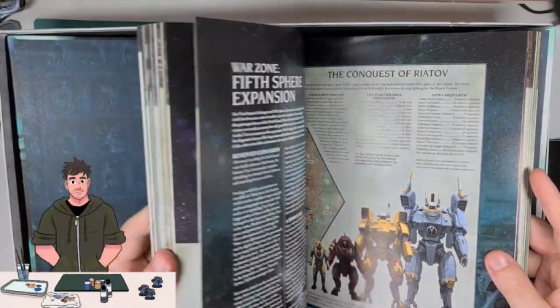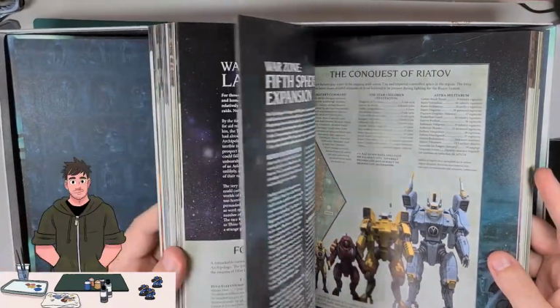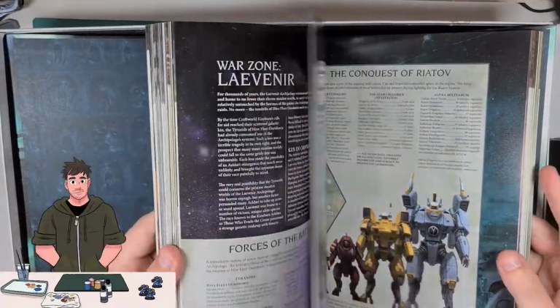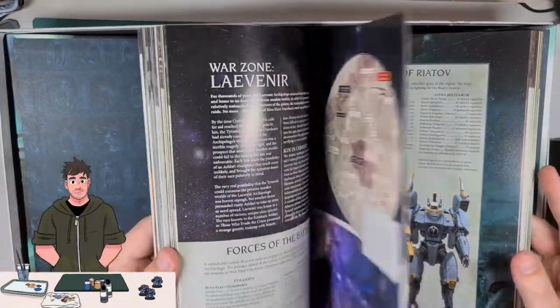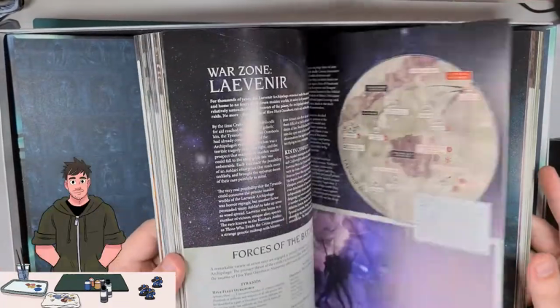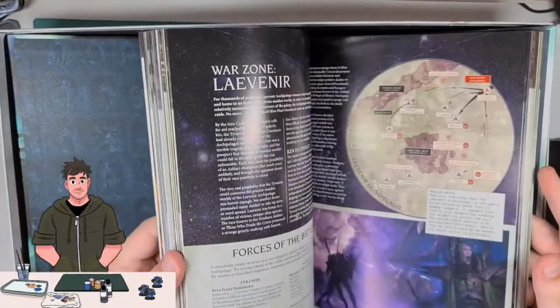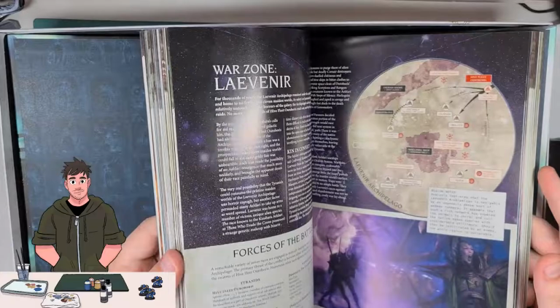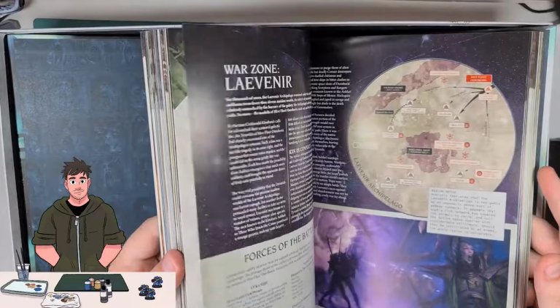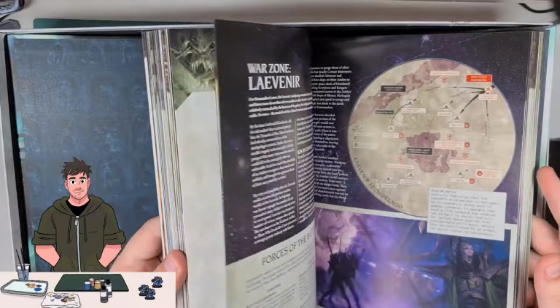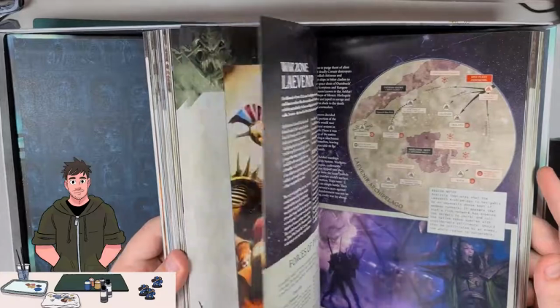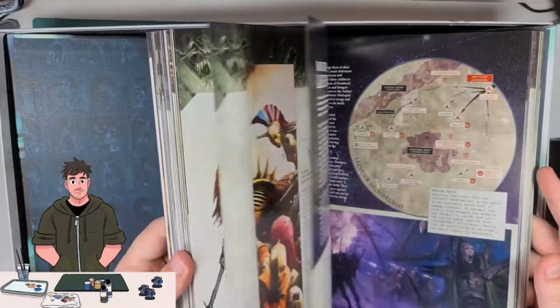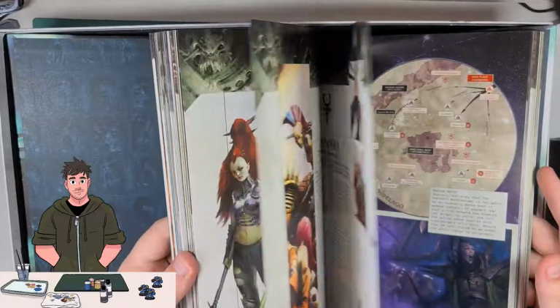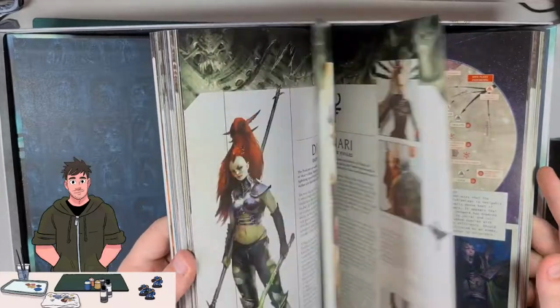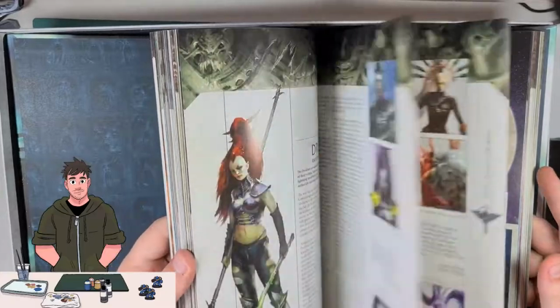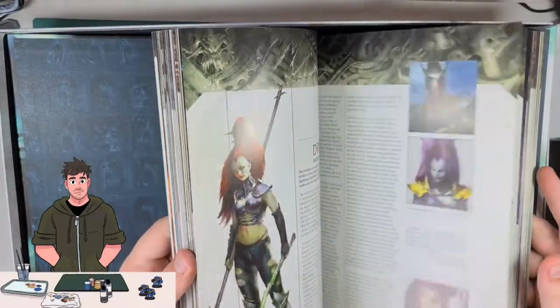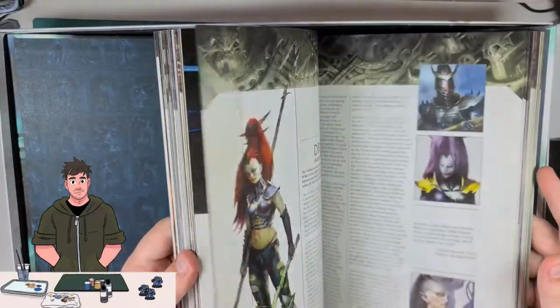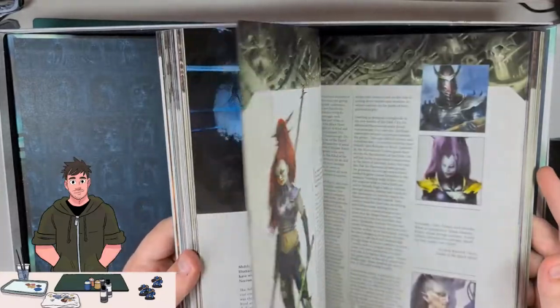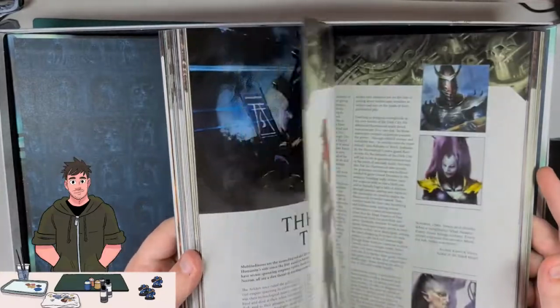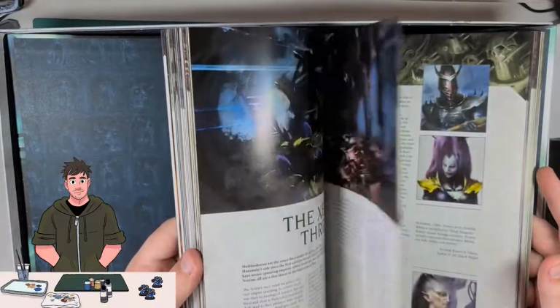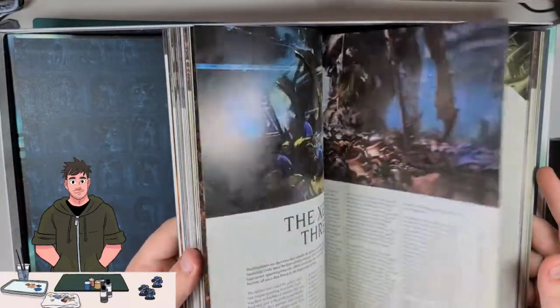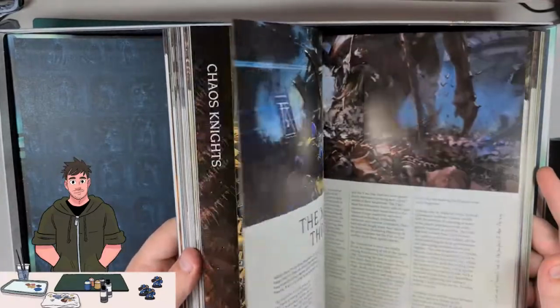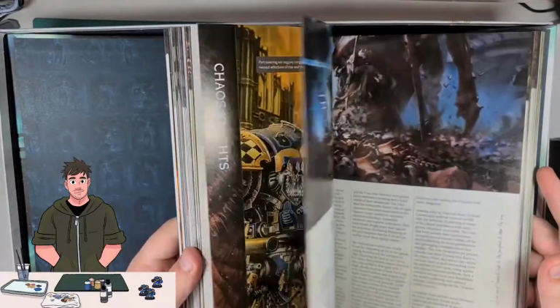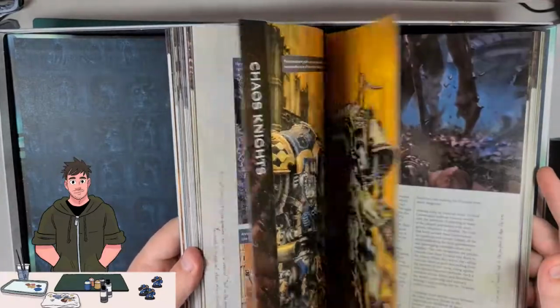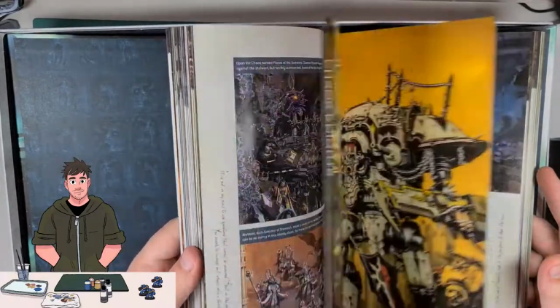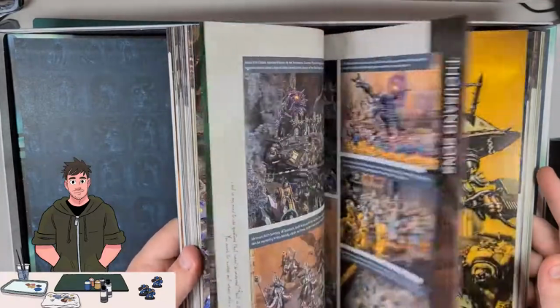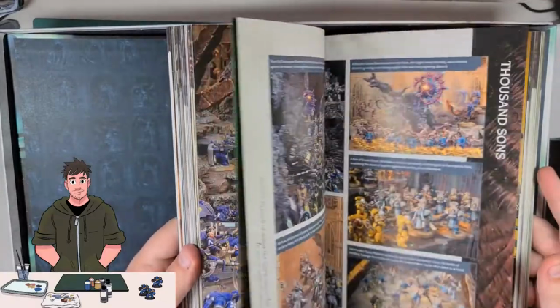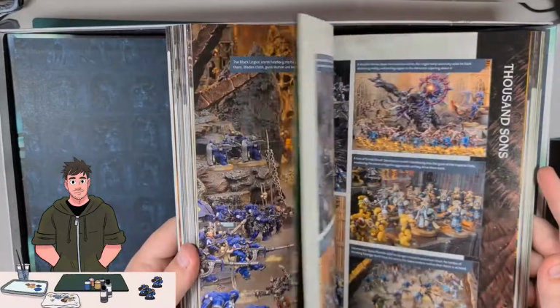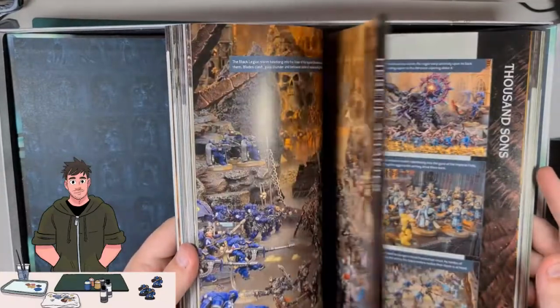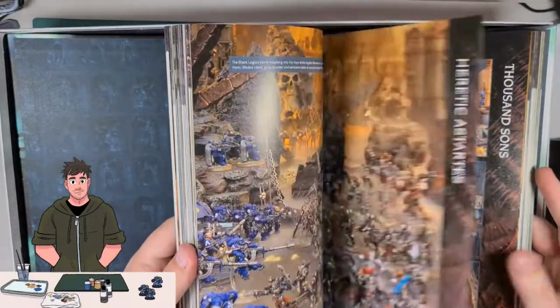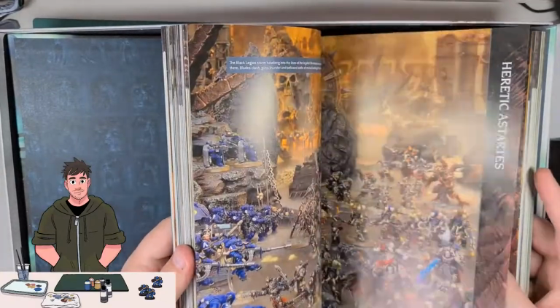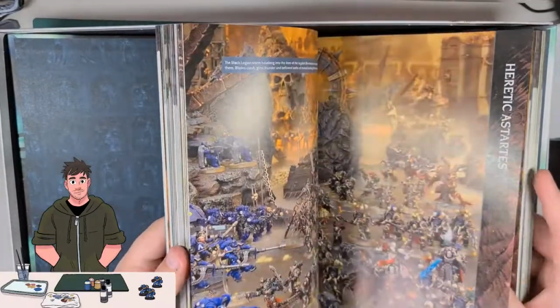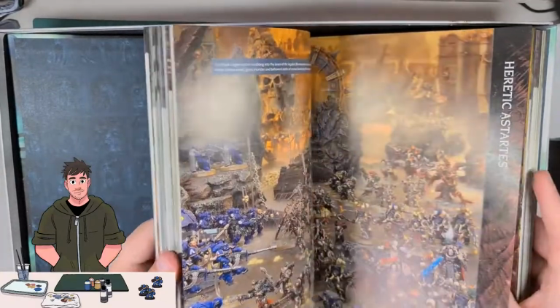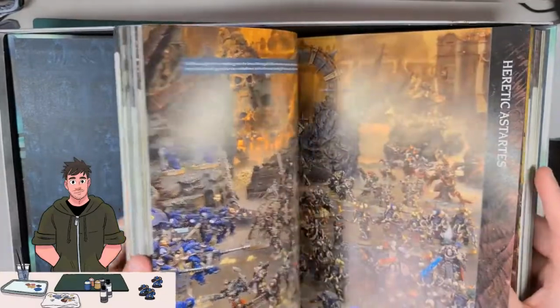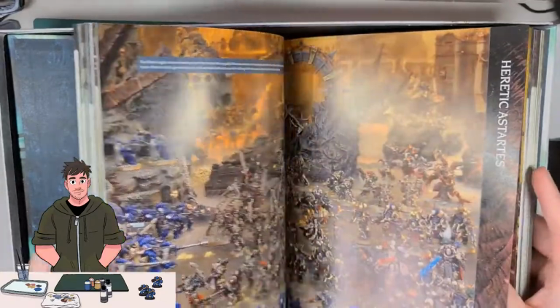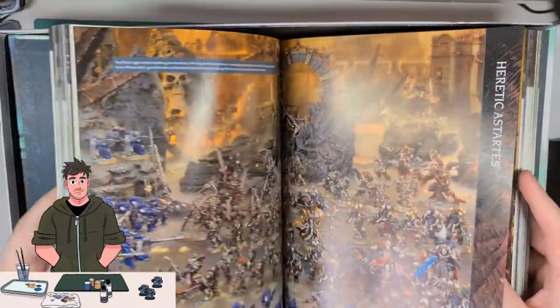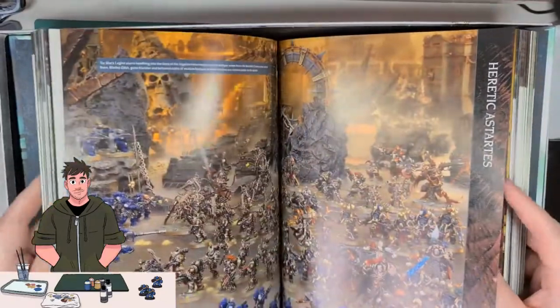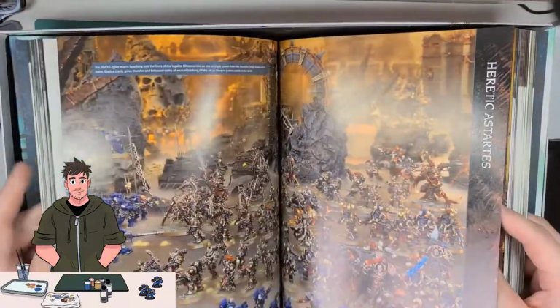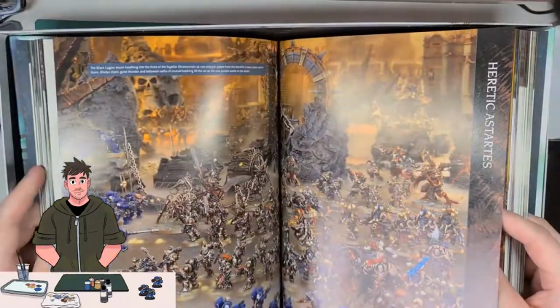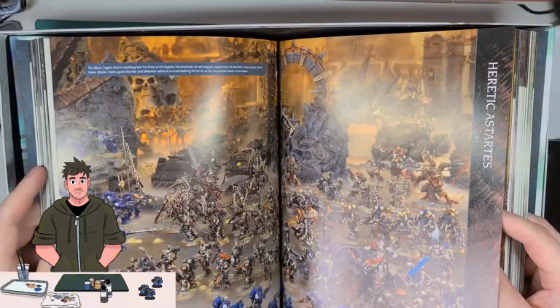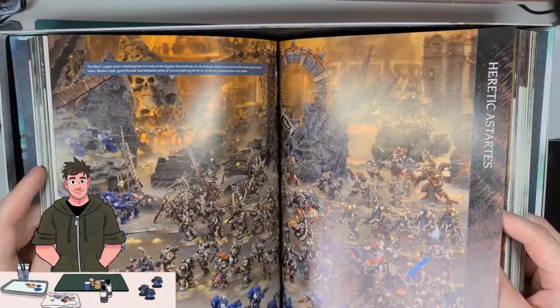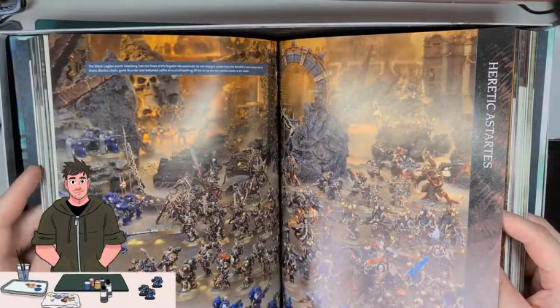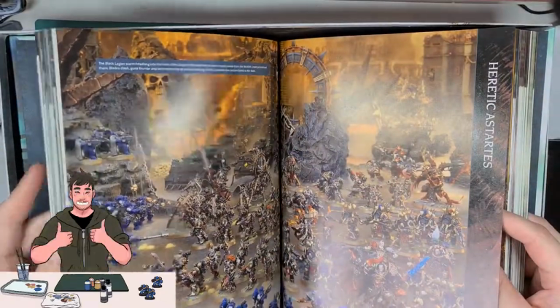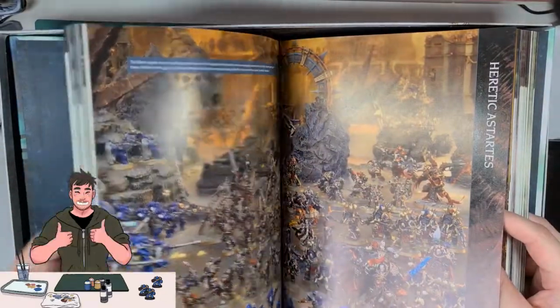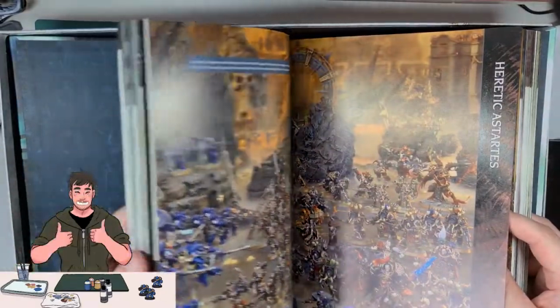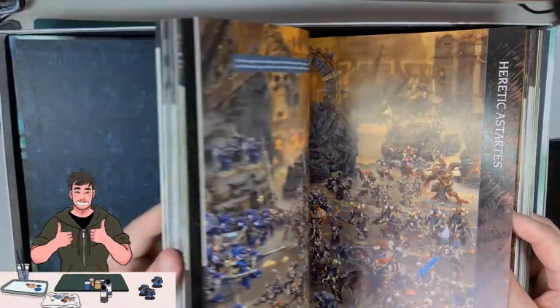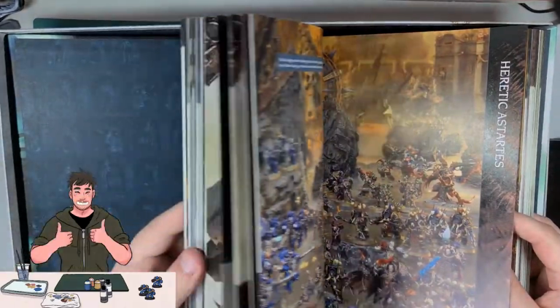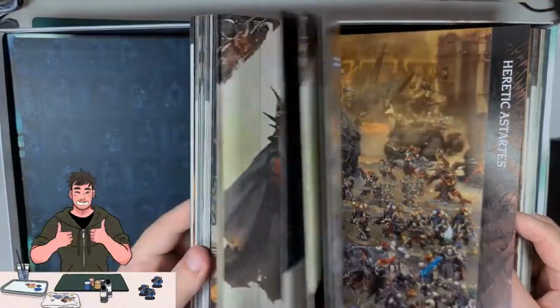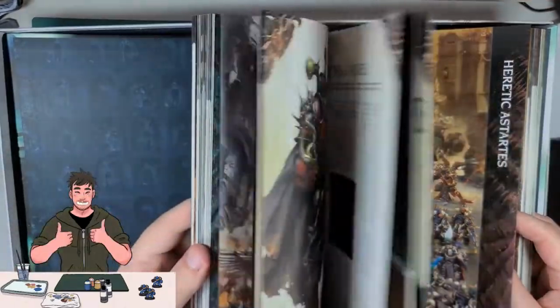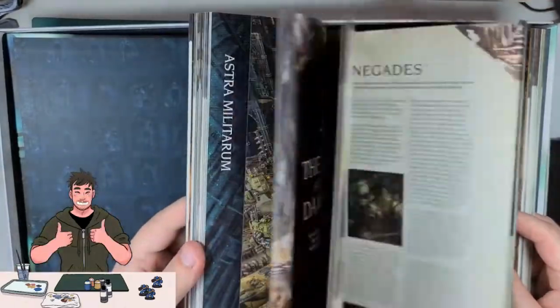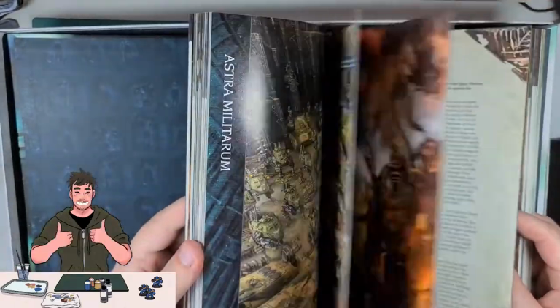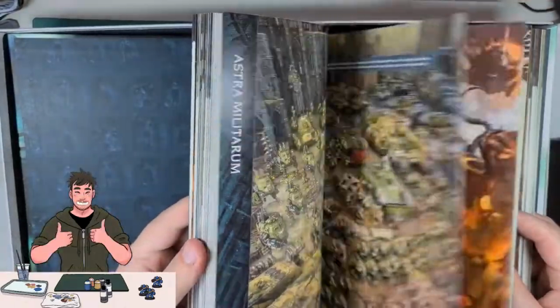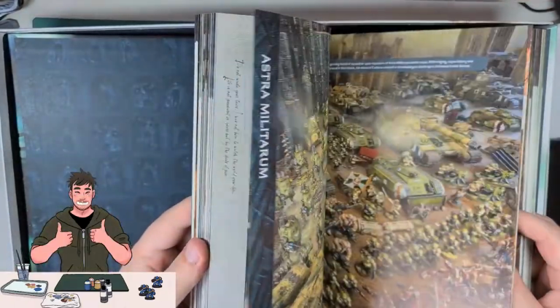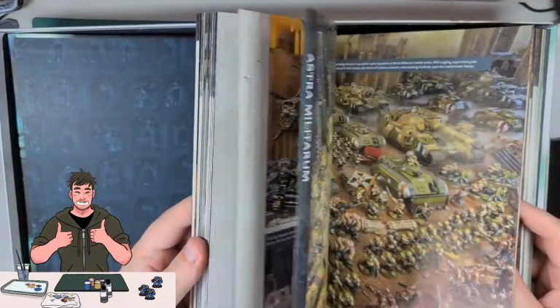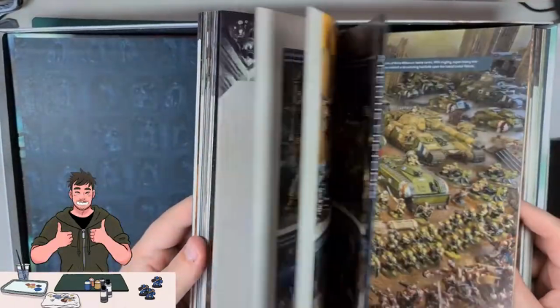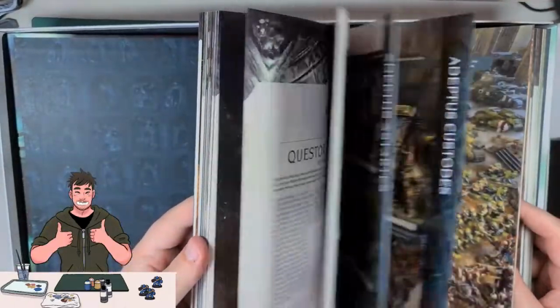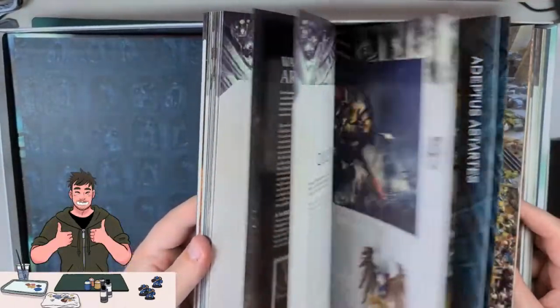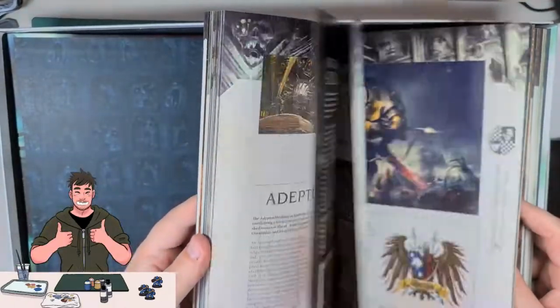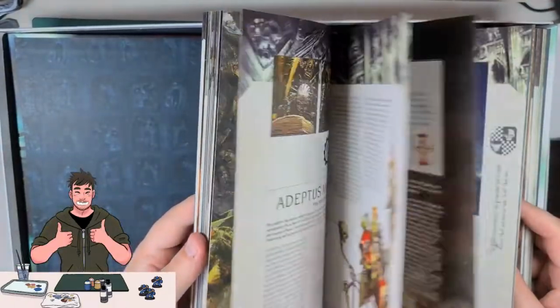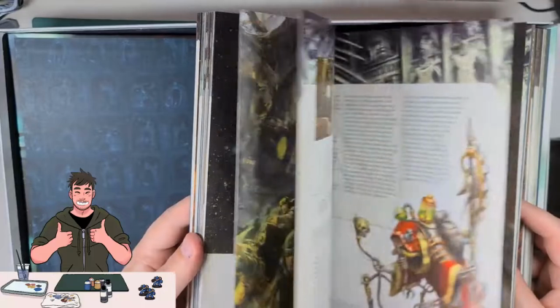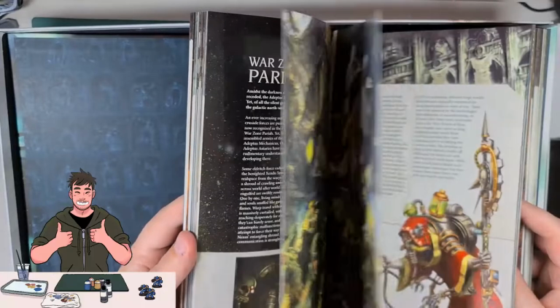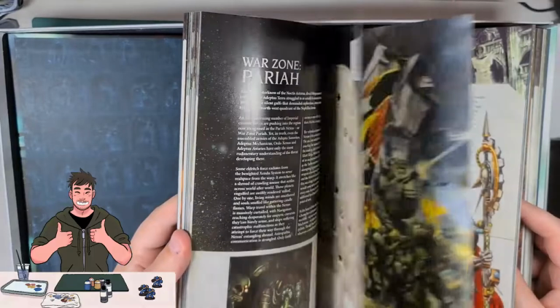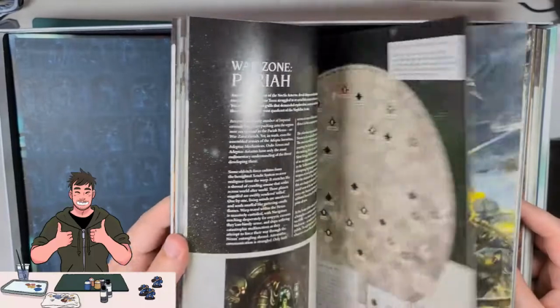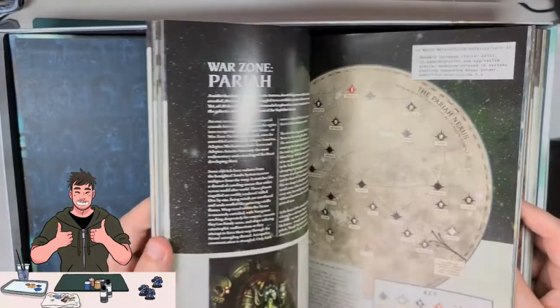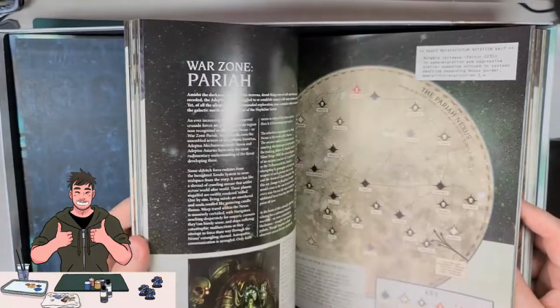Not going to be playing, but the artwork in this book is stunning and the models are simply amazing. Again, I can only hope that I can get to this kind of level one day.